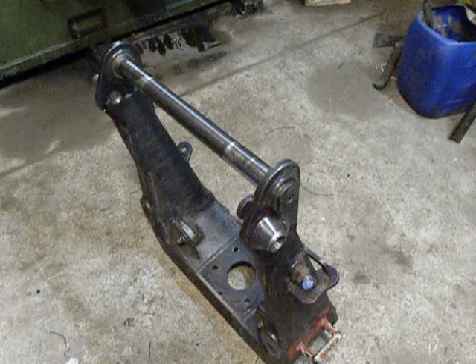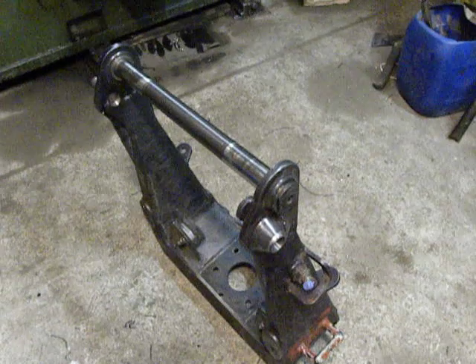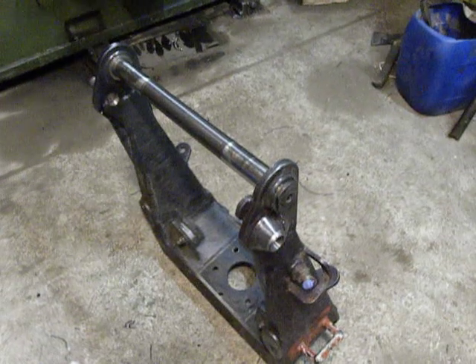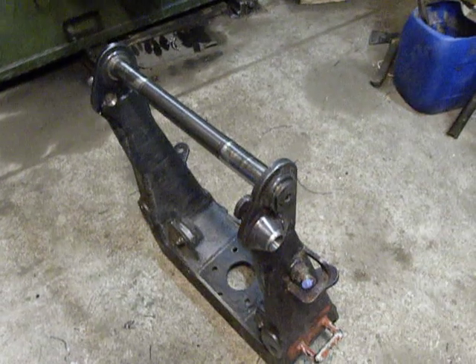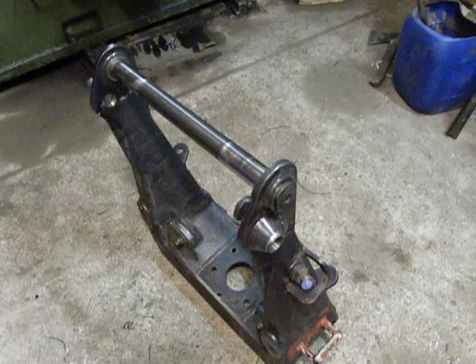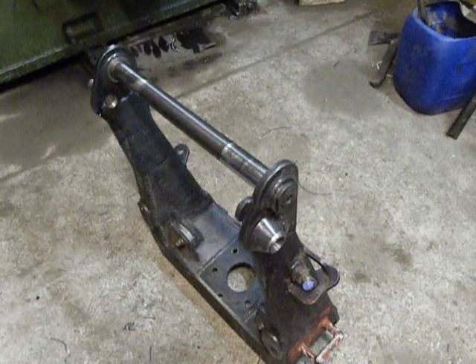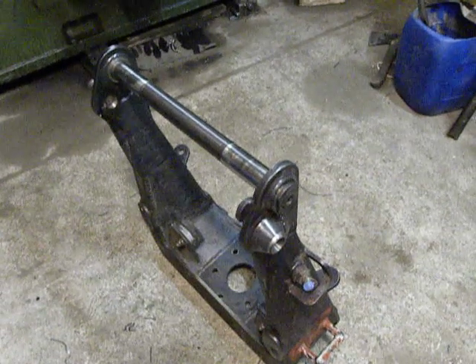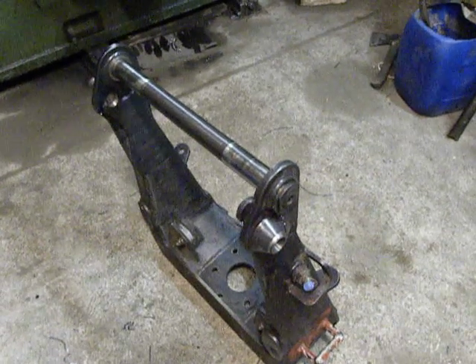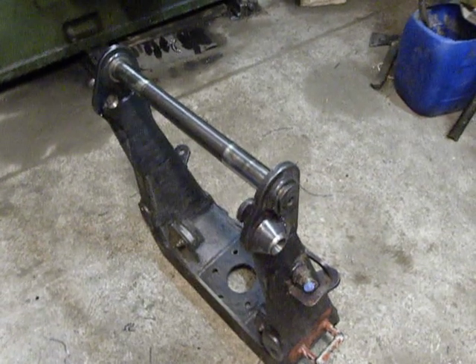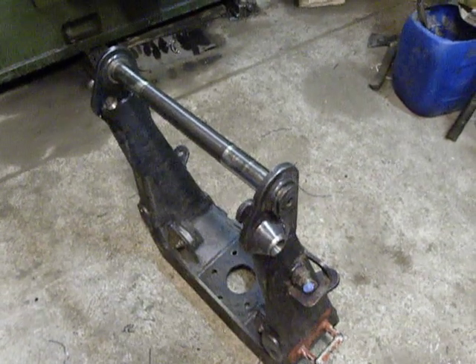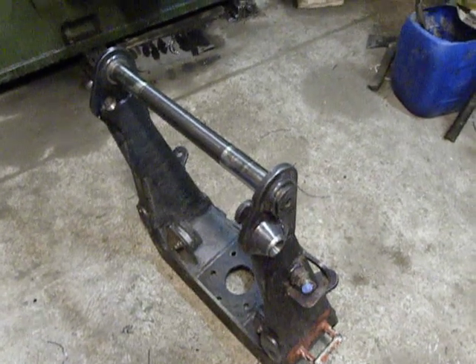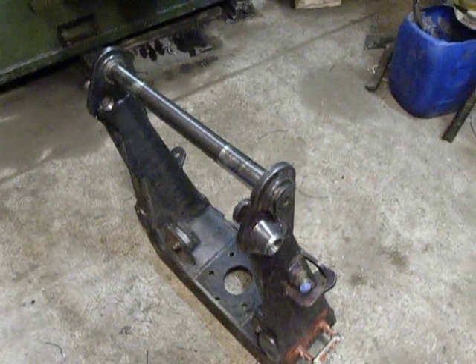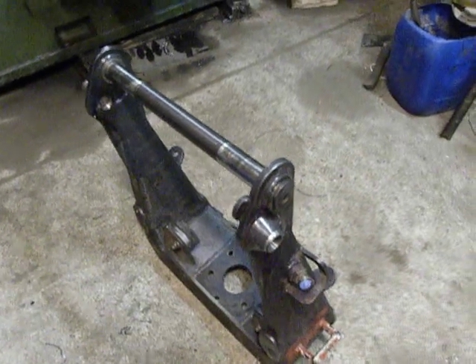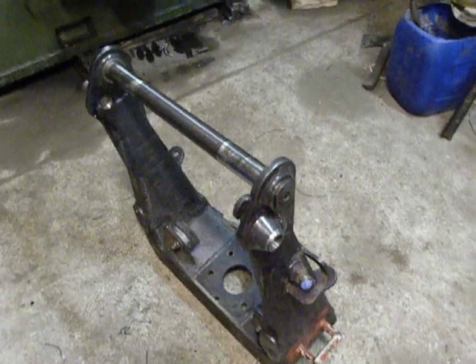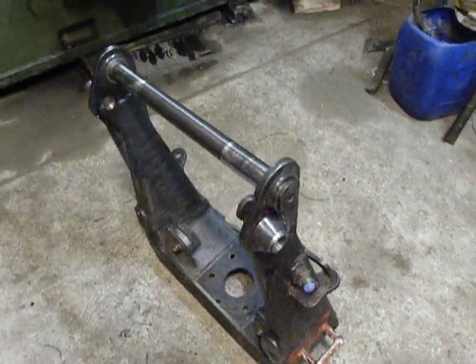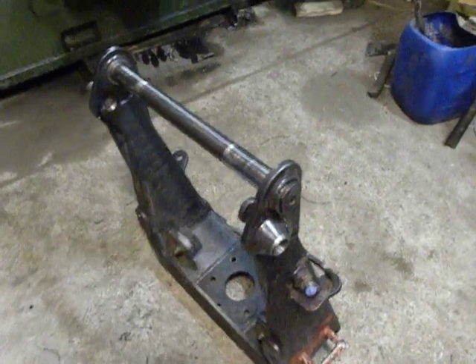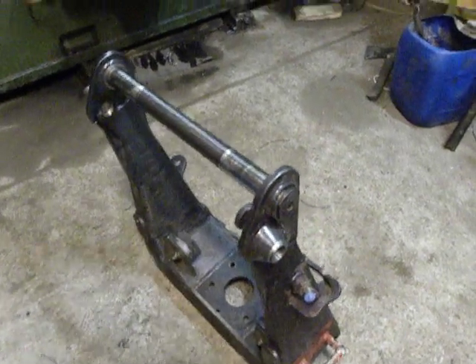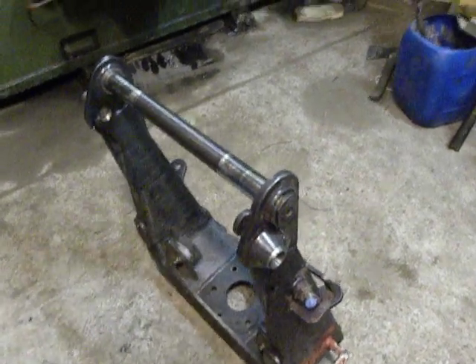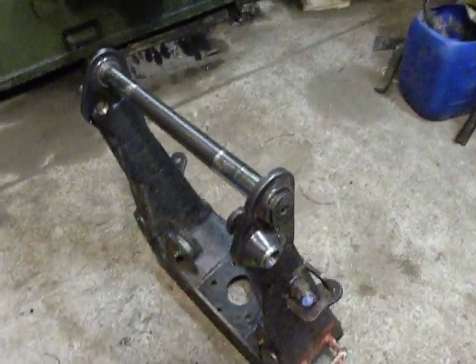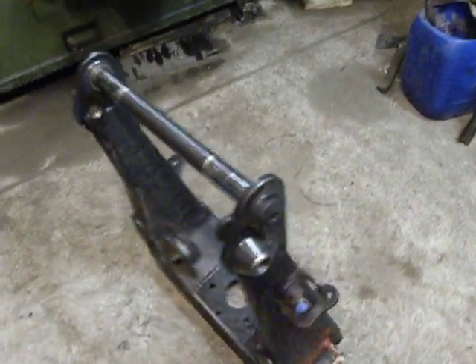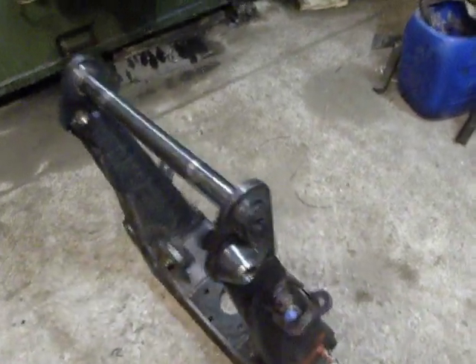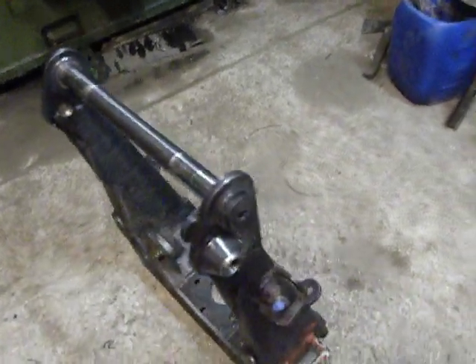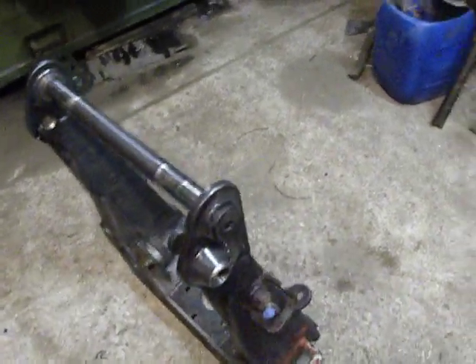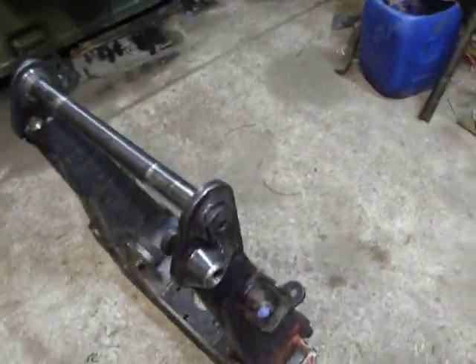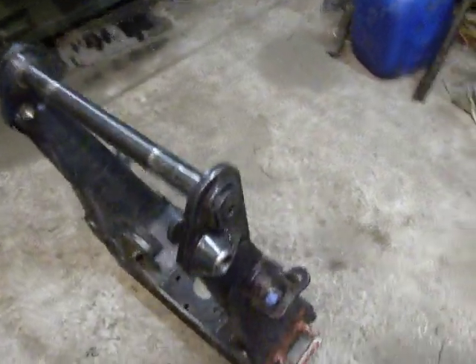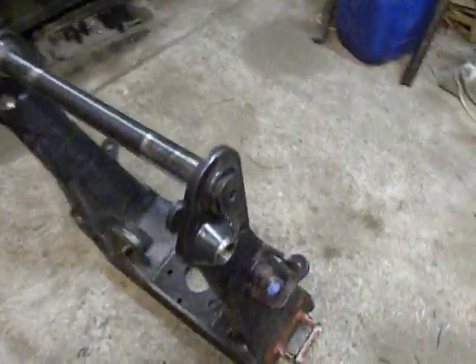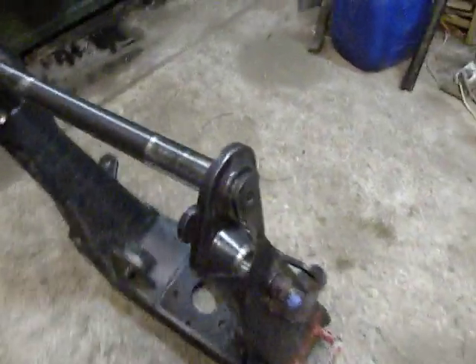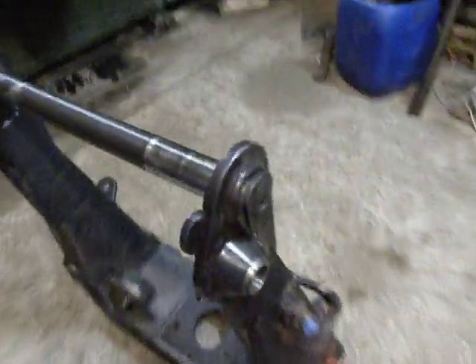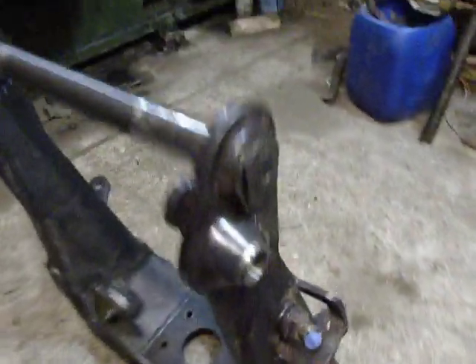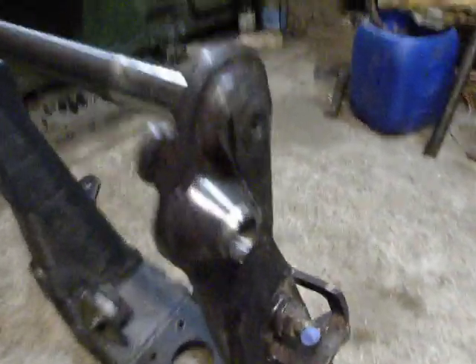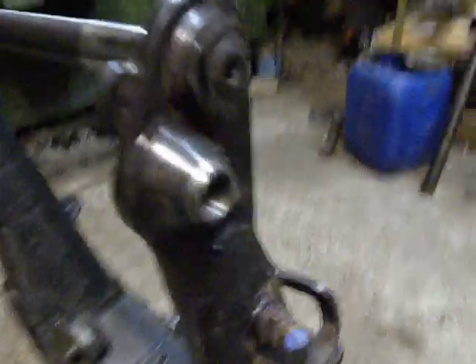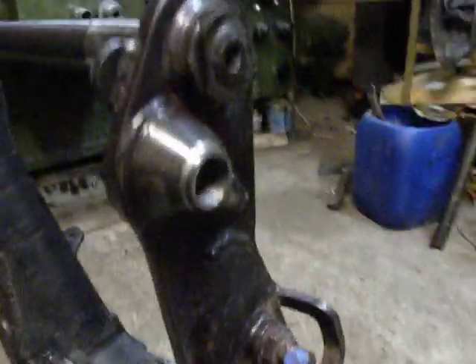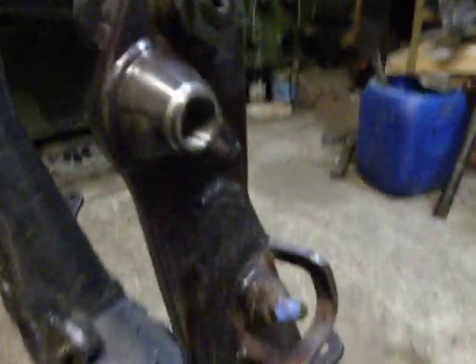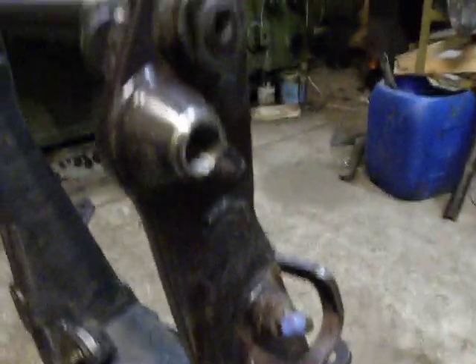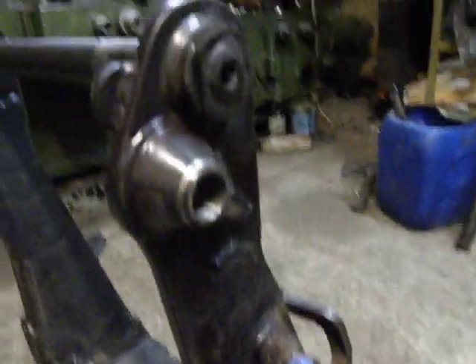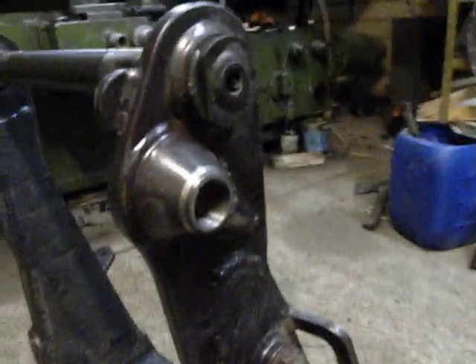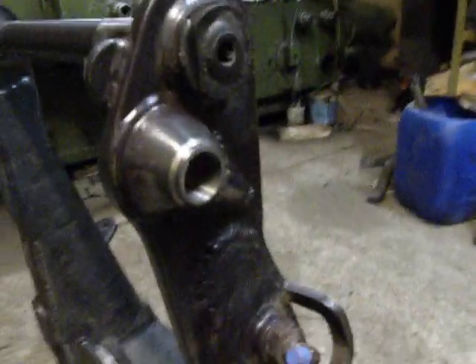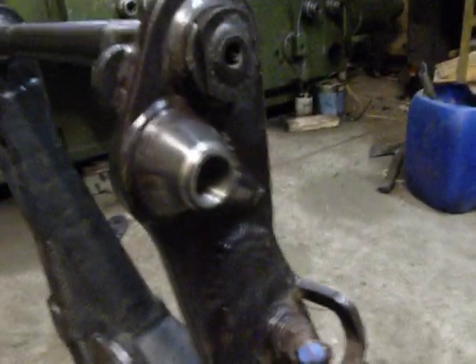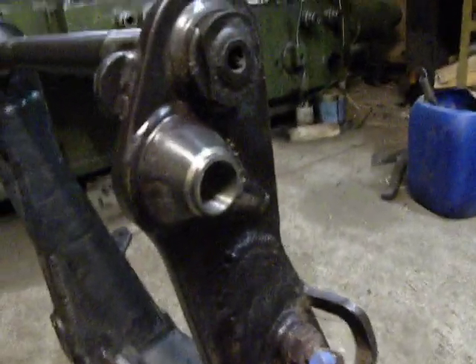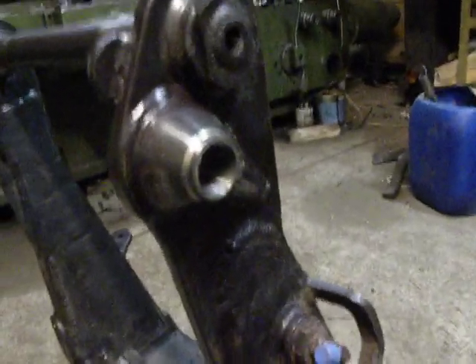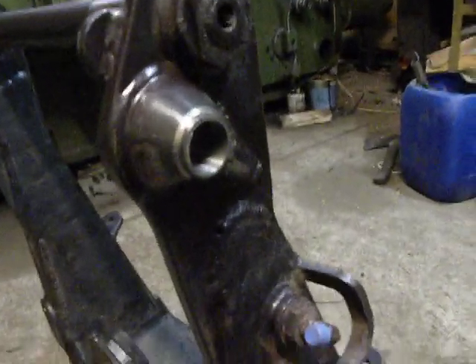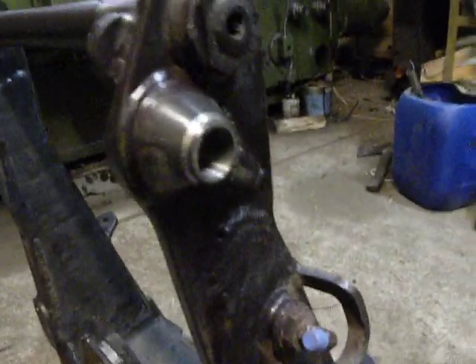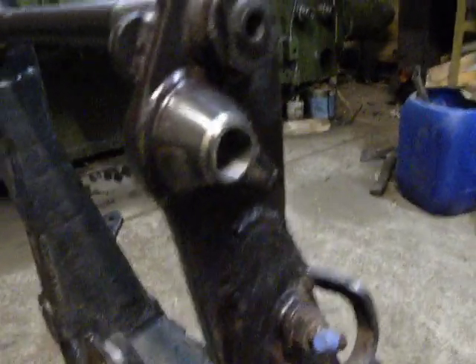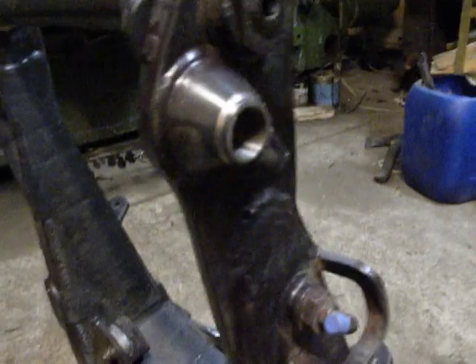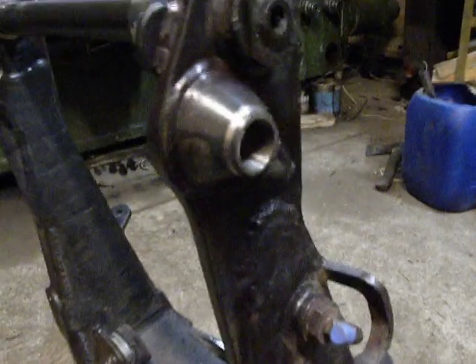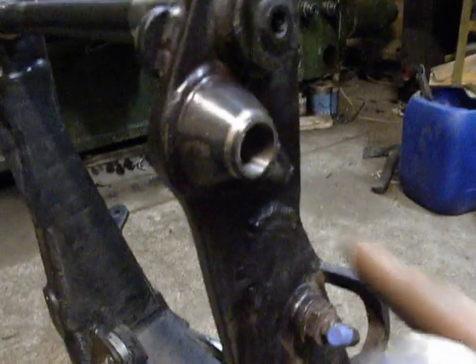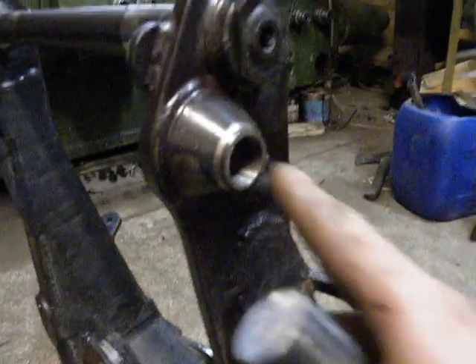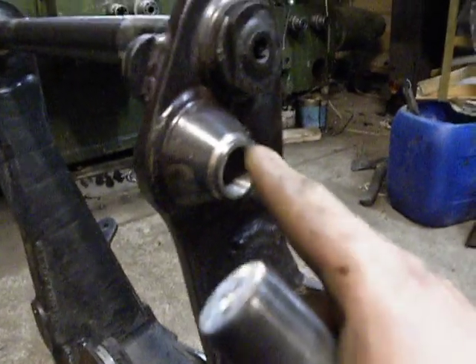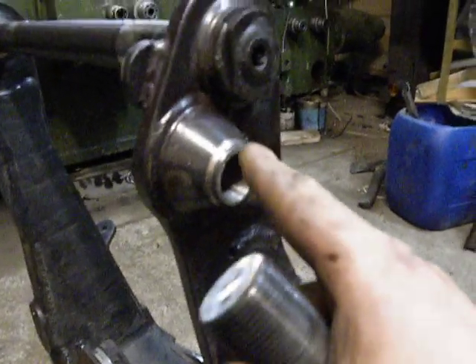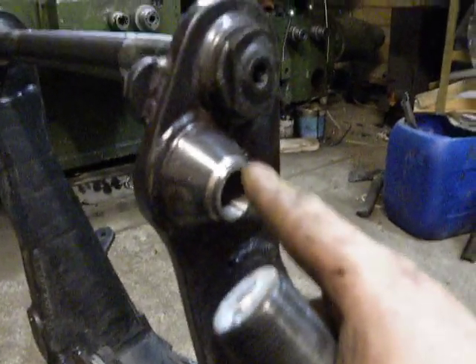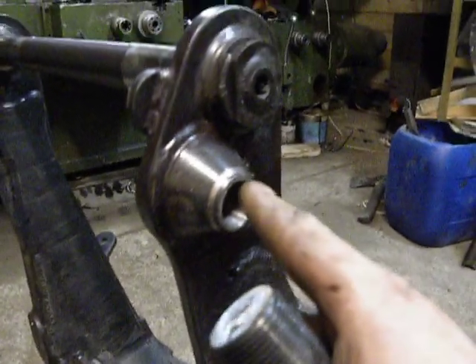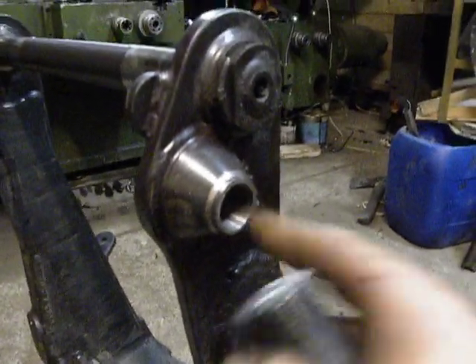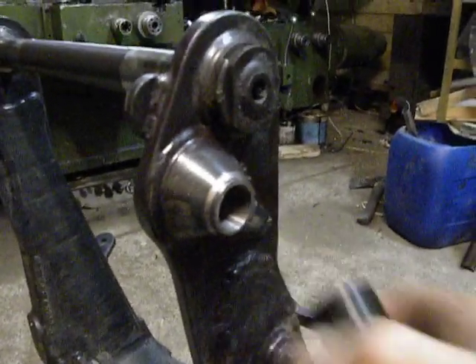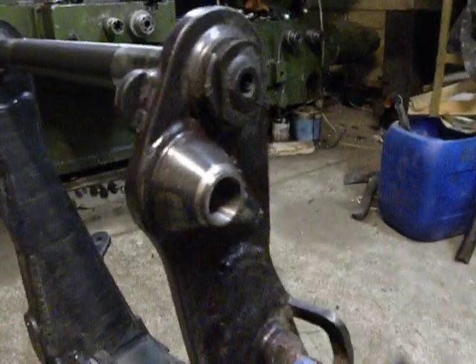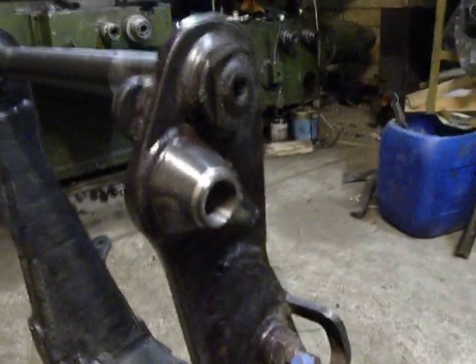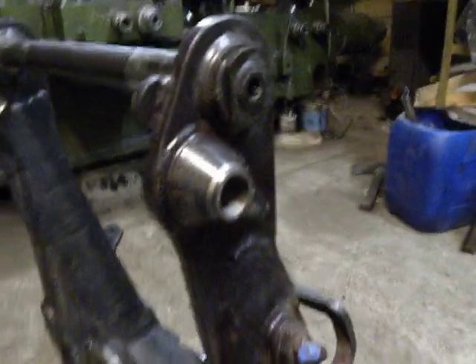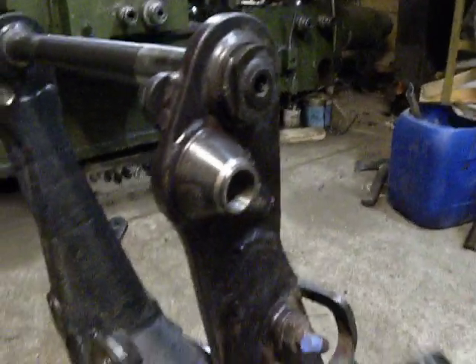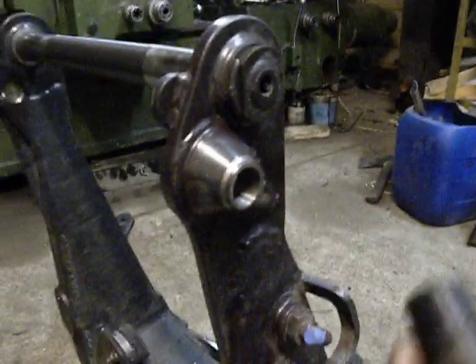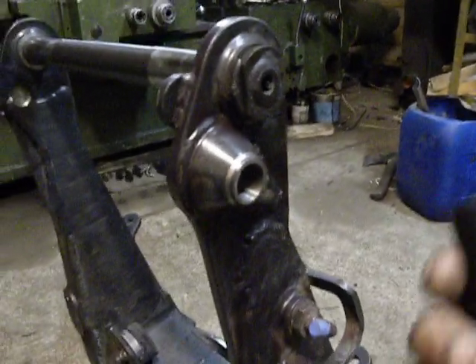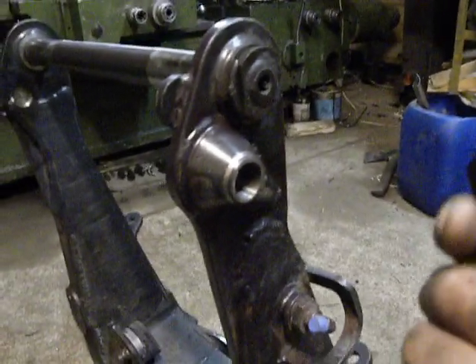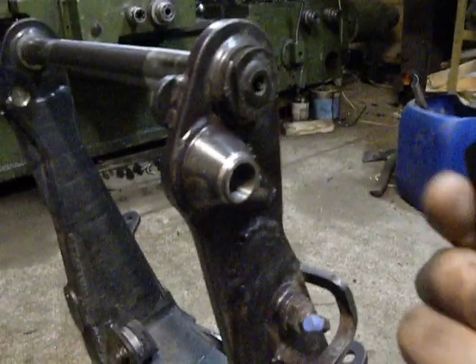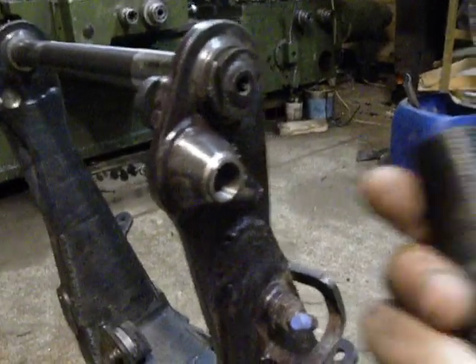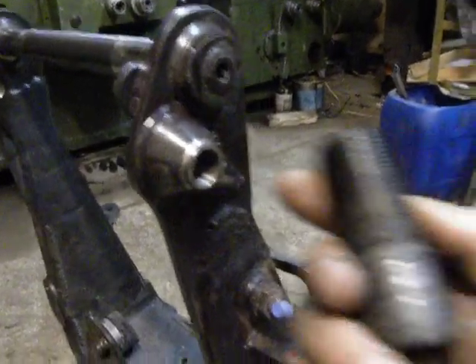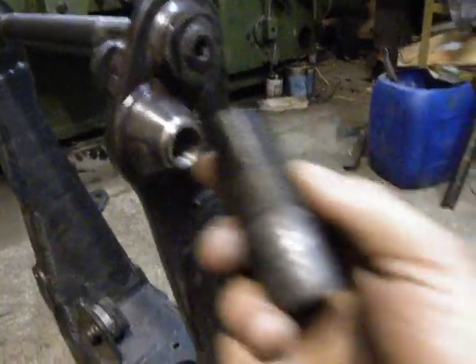Hello, in my factory. I just finished this piece — the repair.